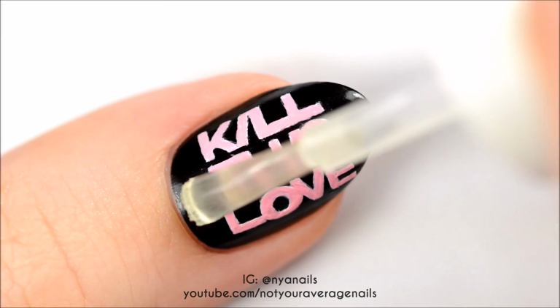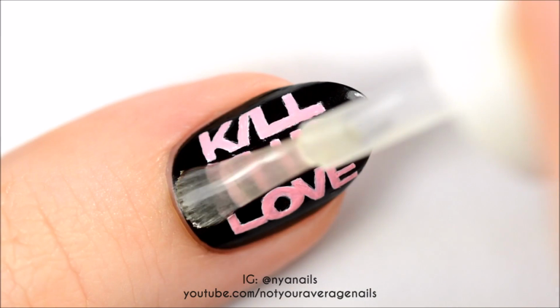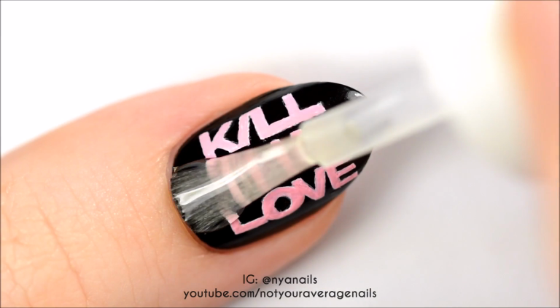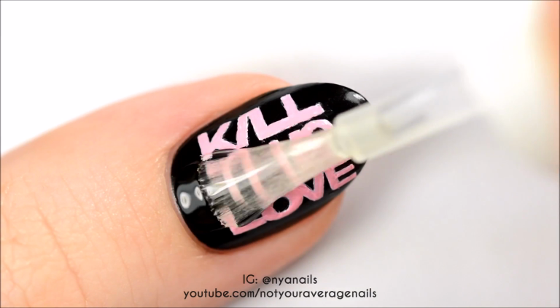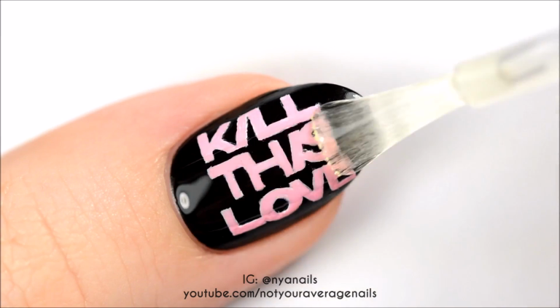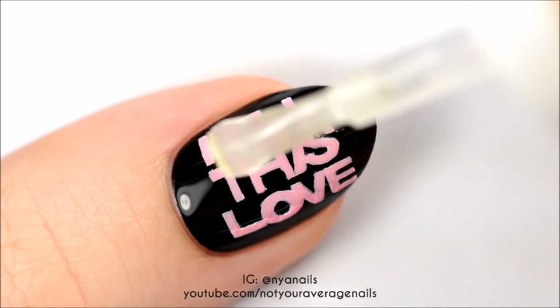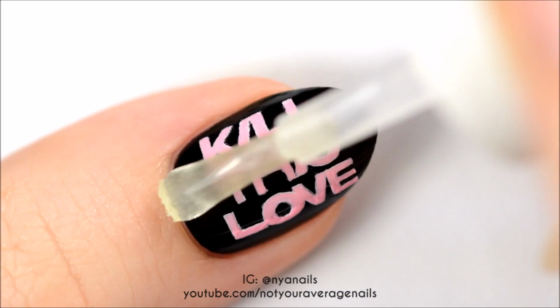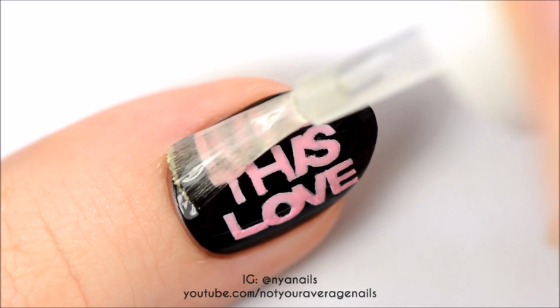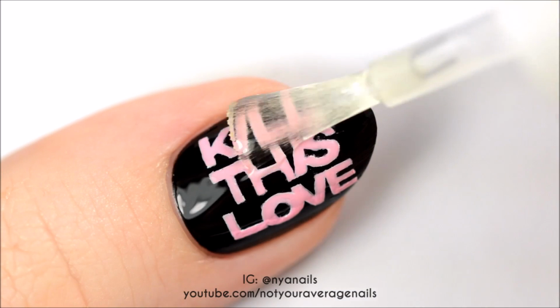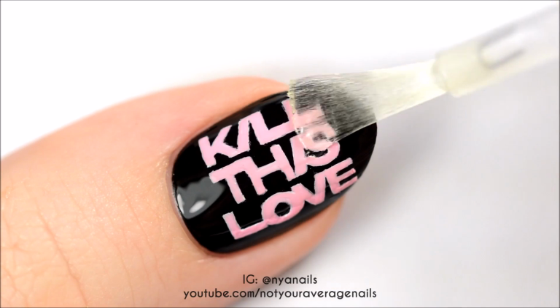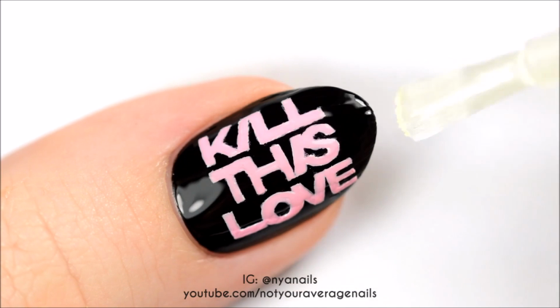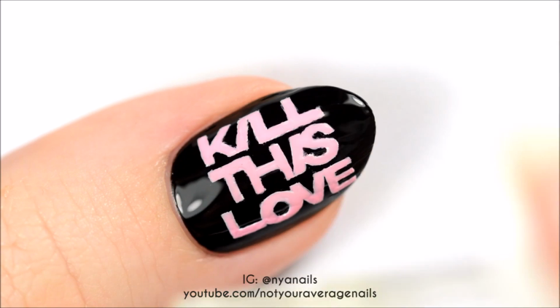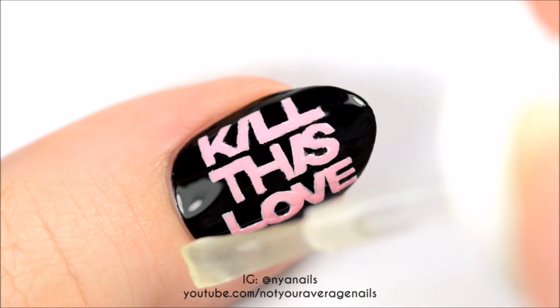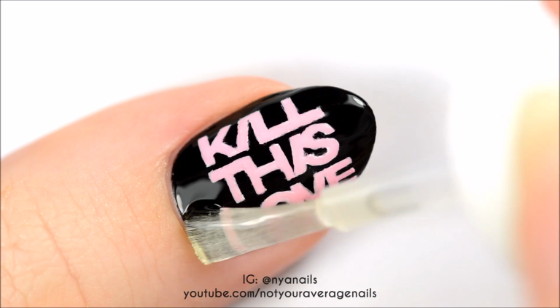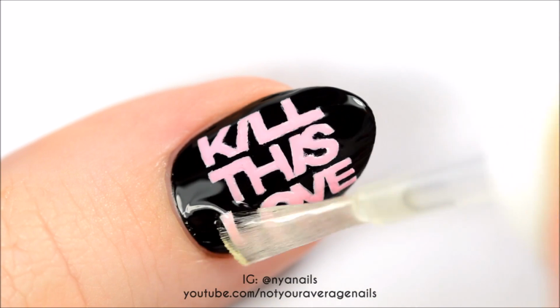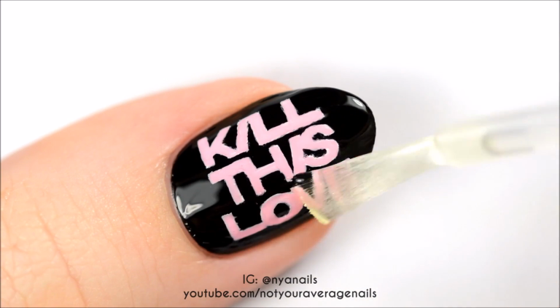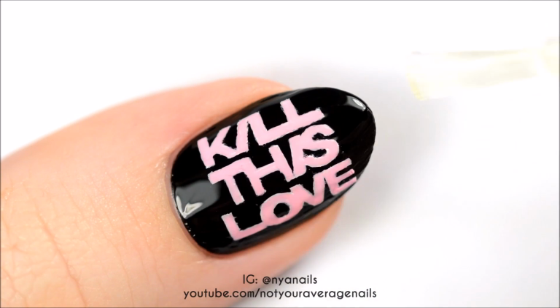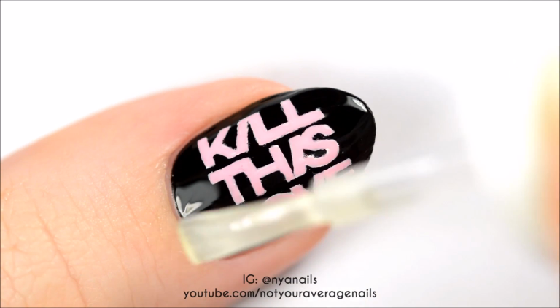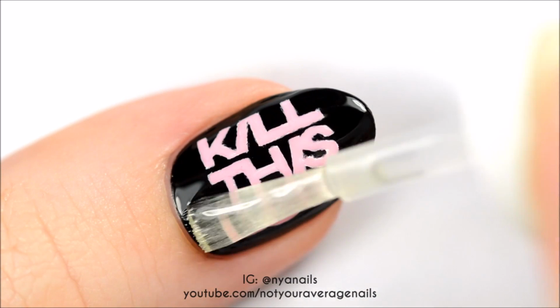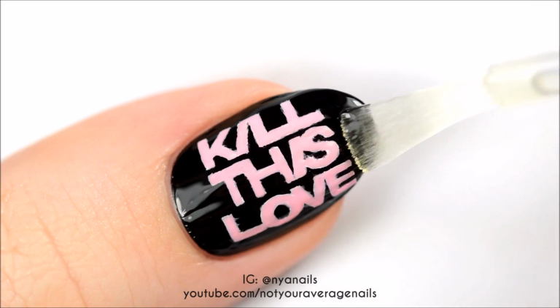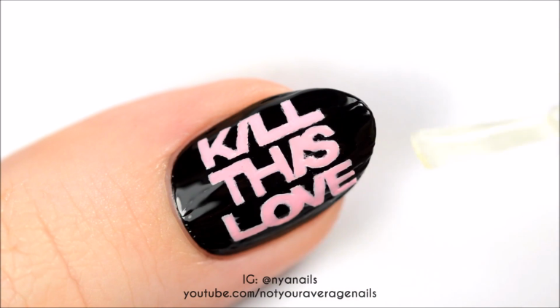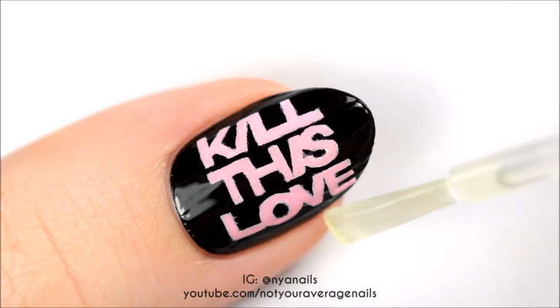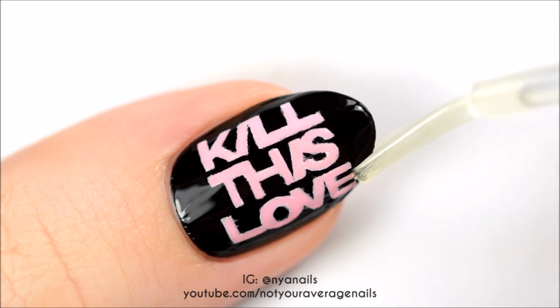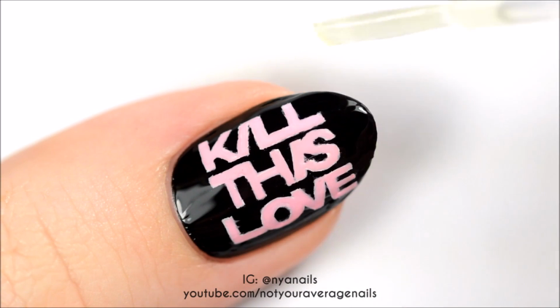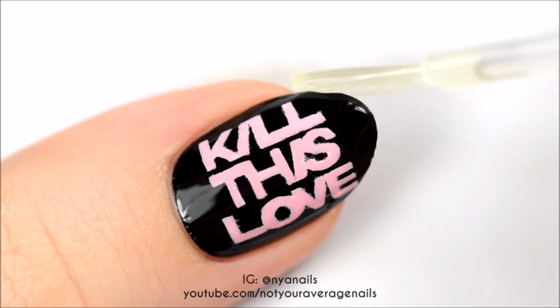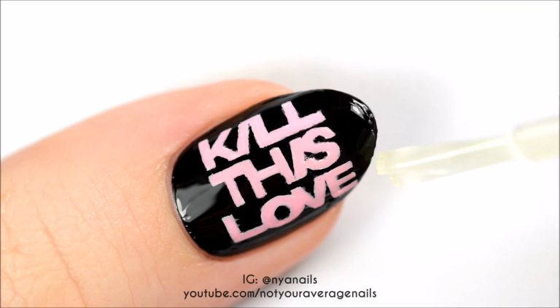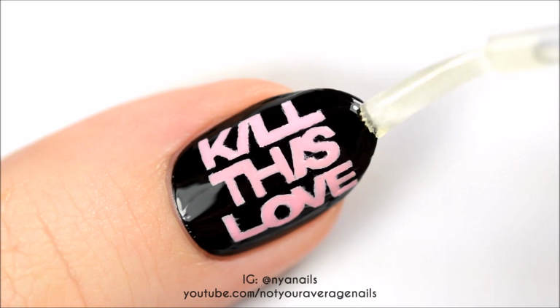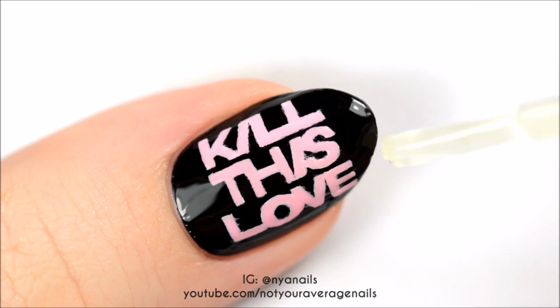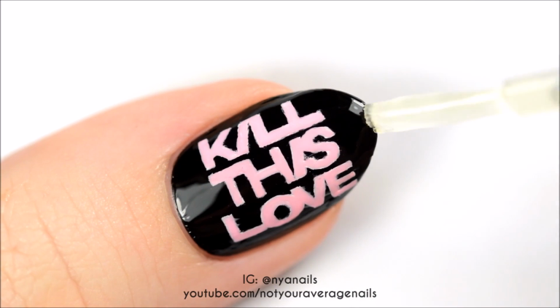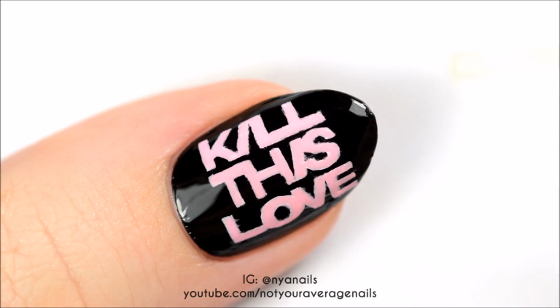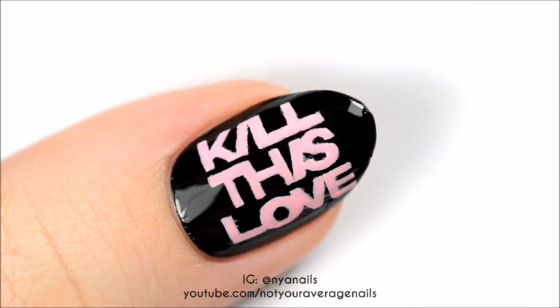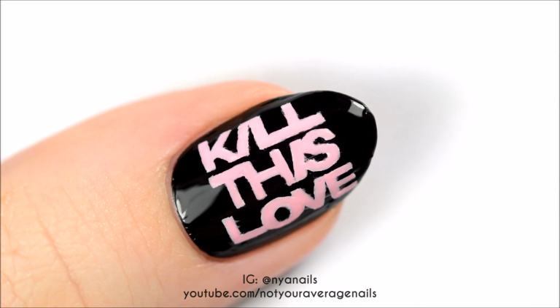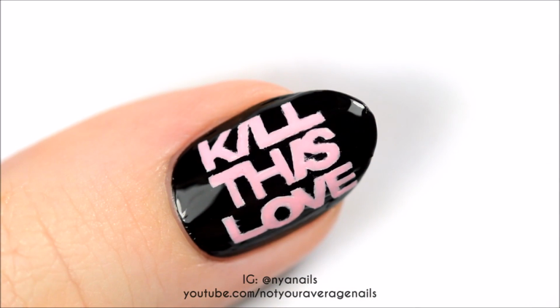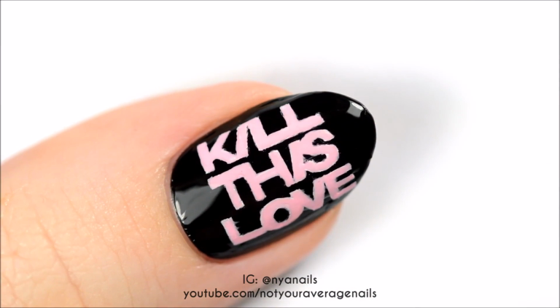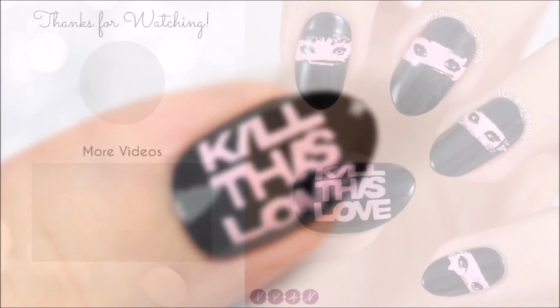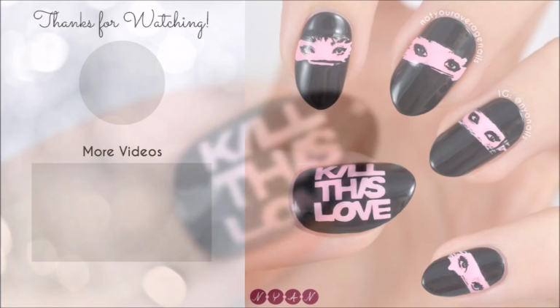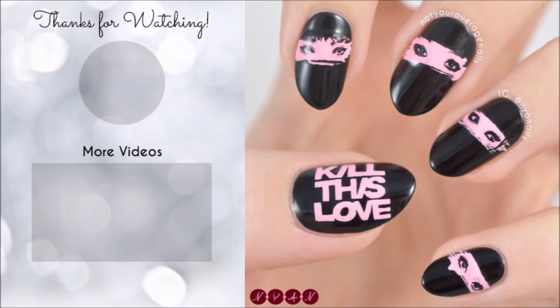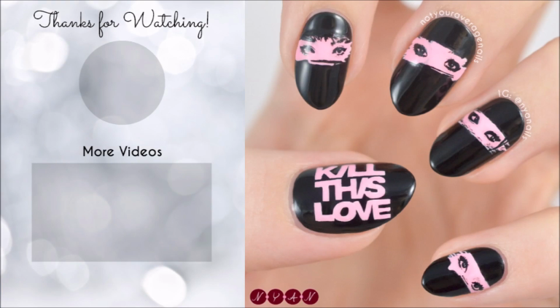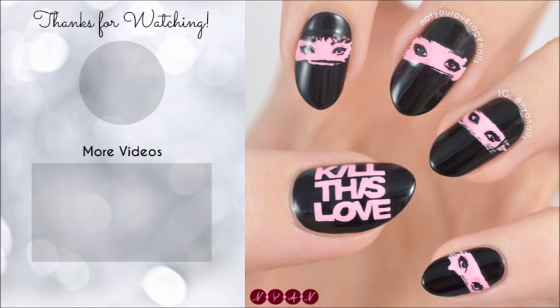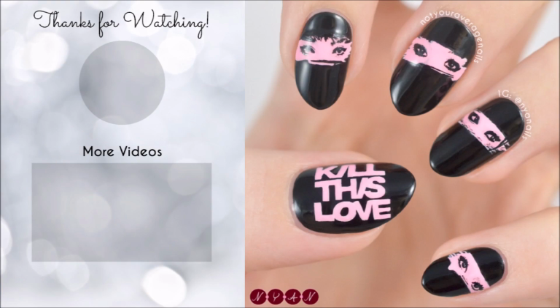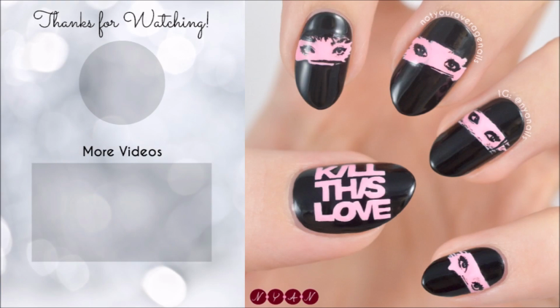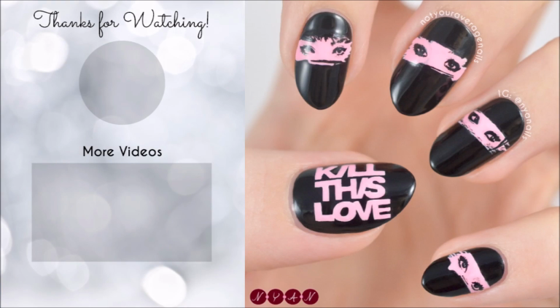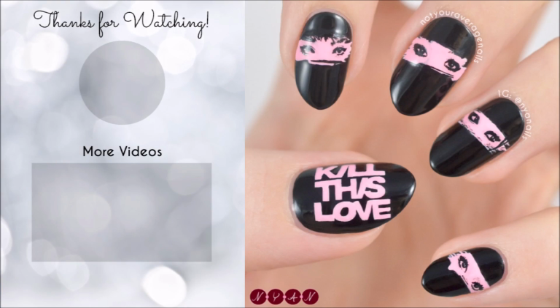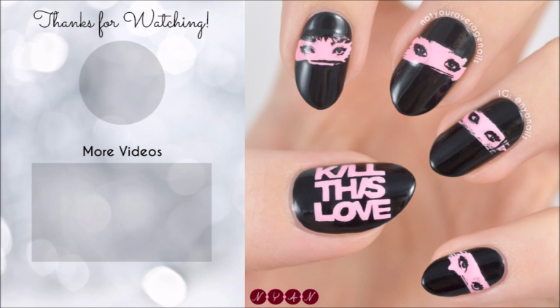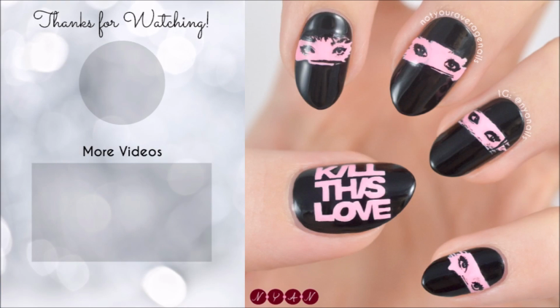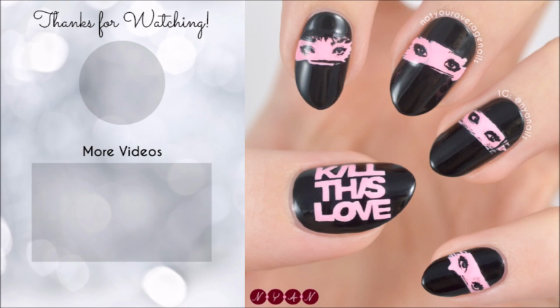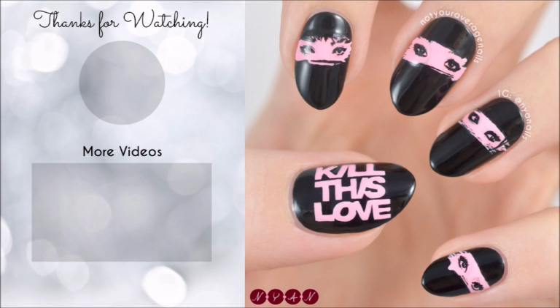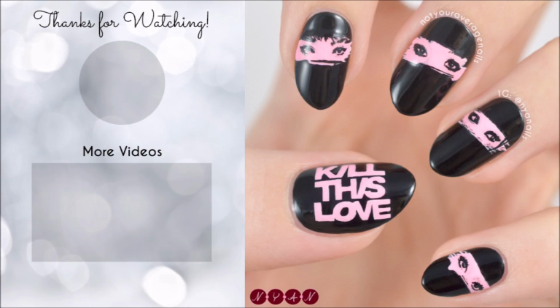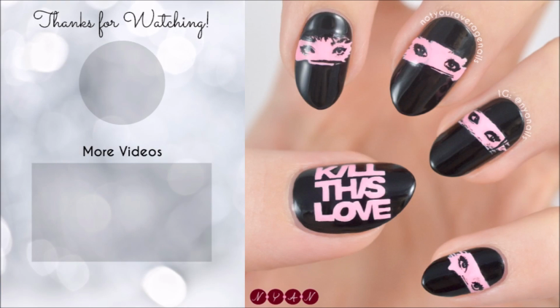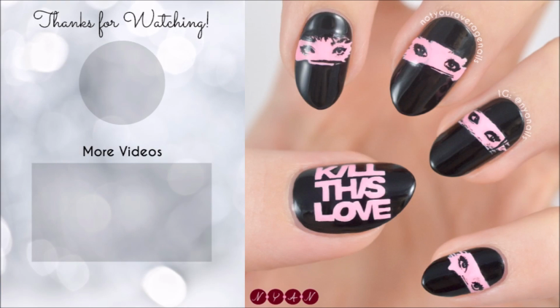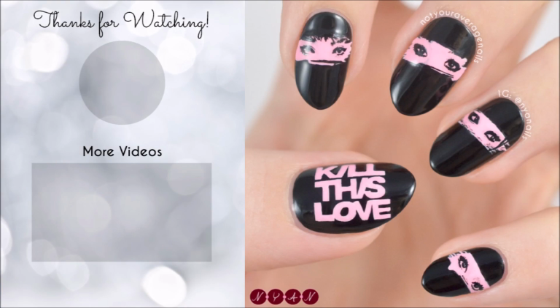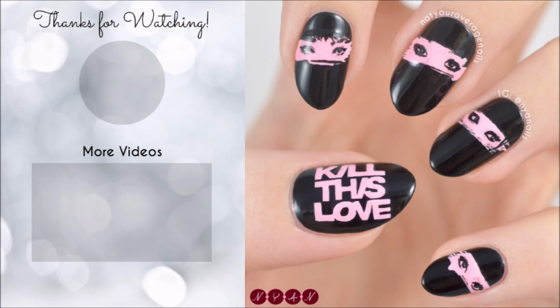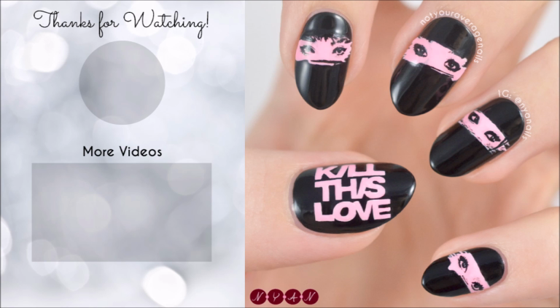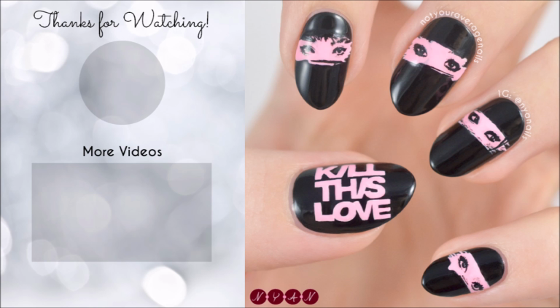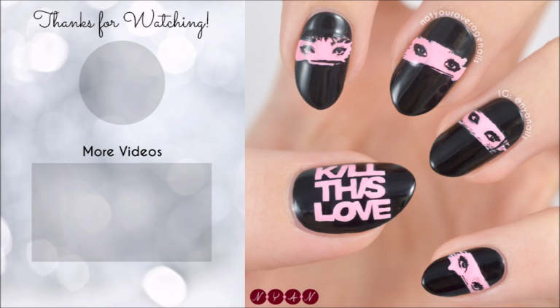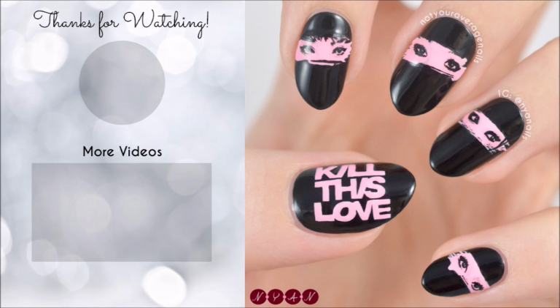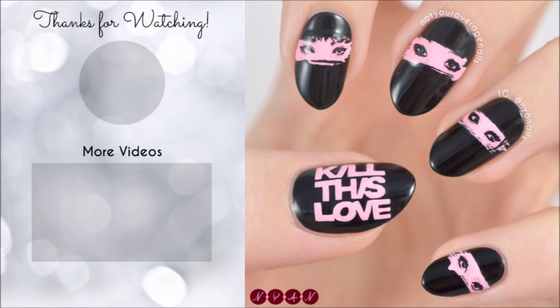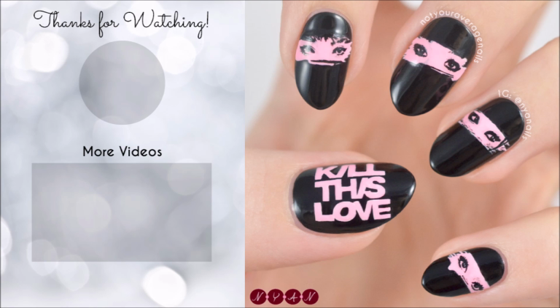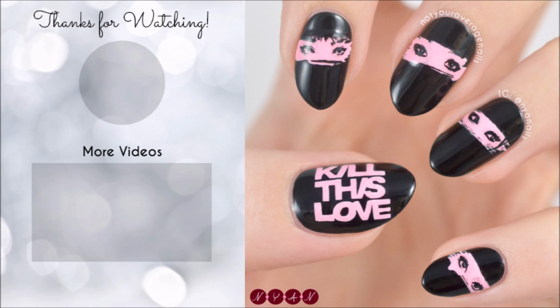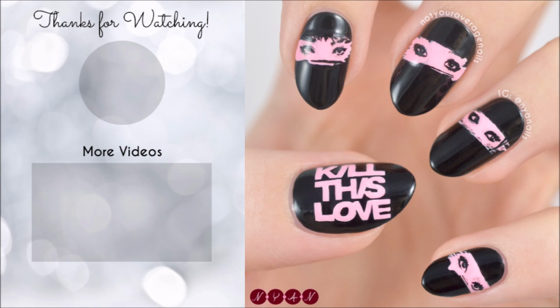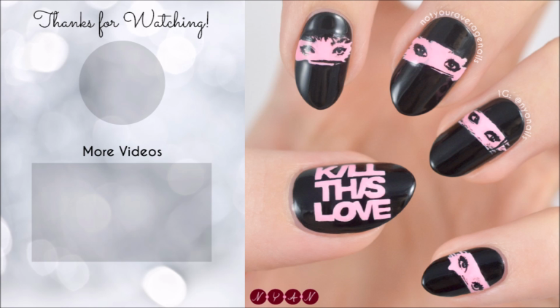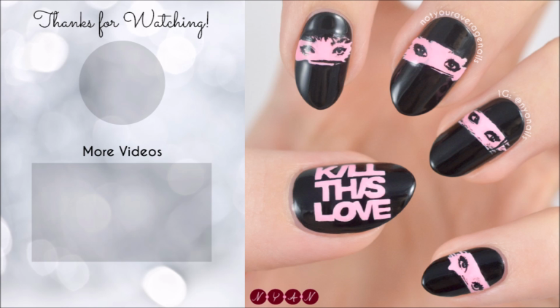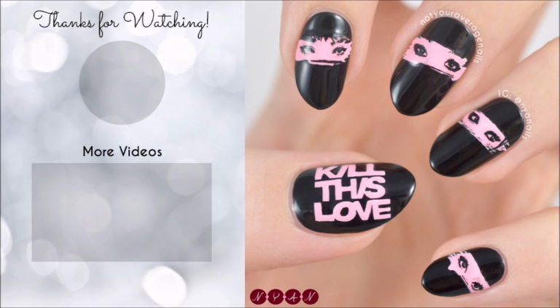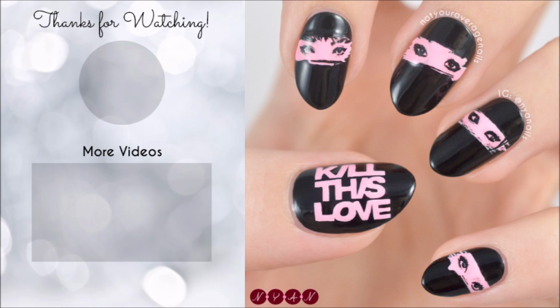Seal in your design with a top coat and you're done! All the products used in this video will be listed in the description below. Thanks for watching!